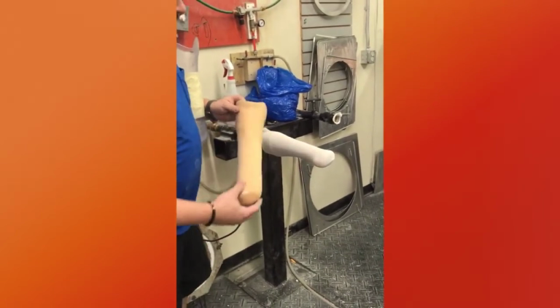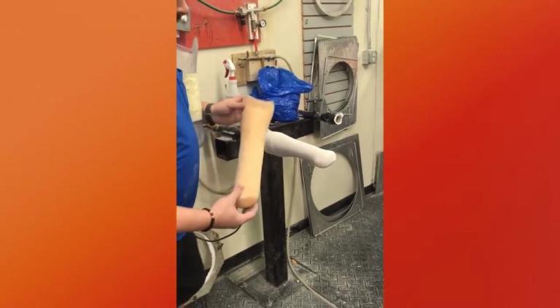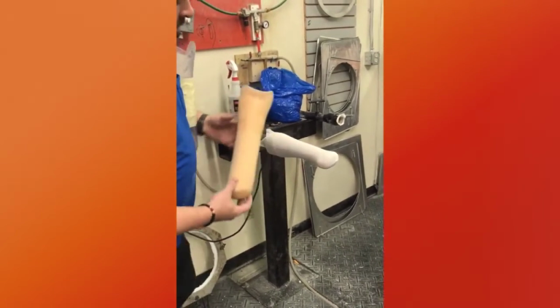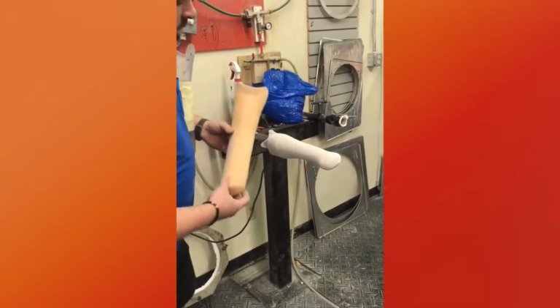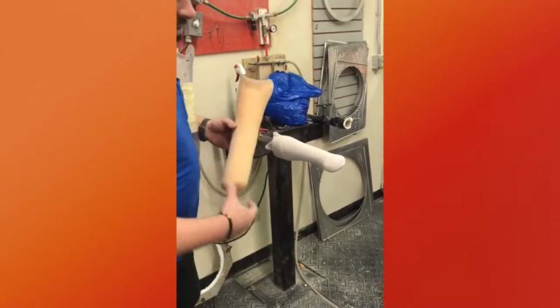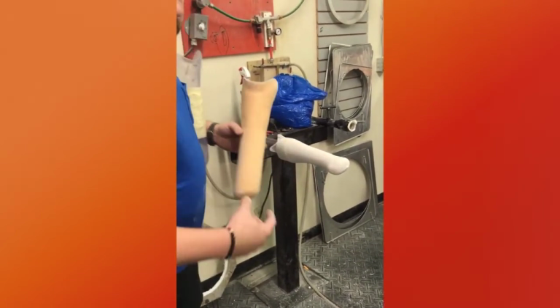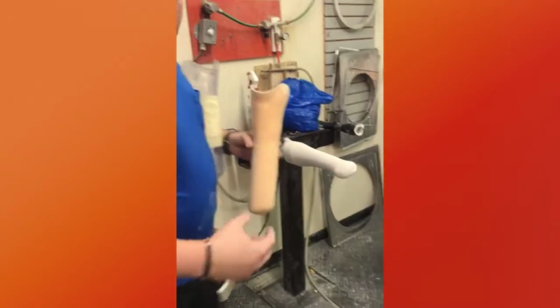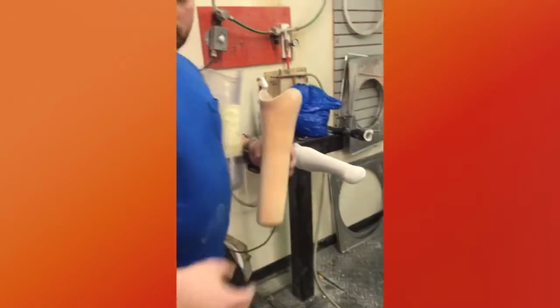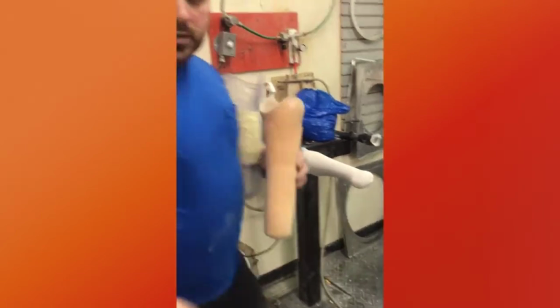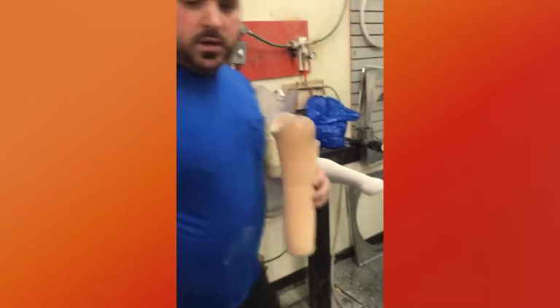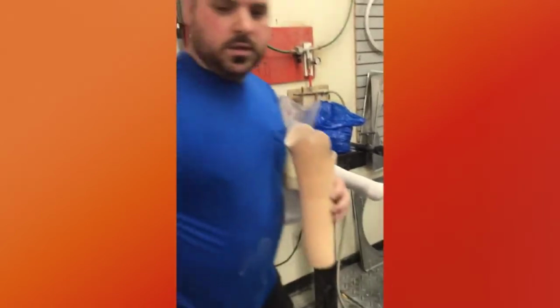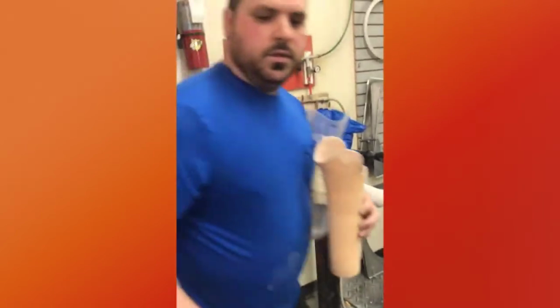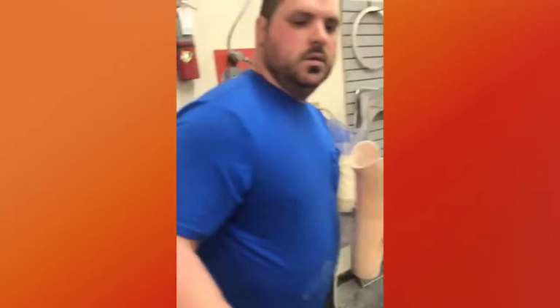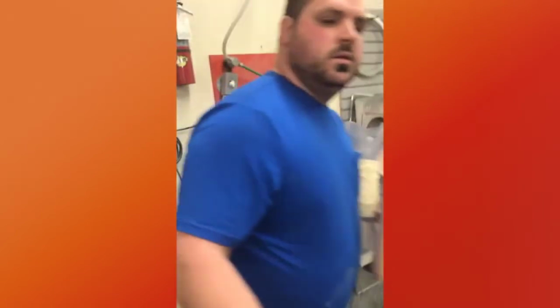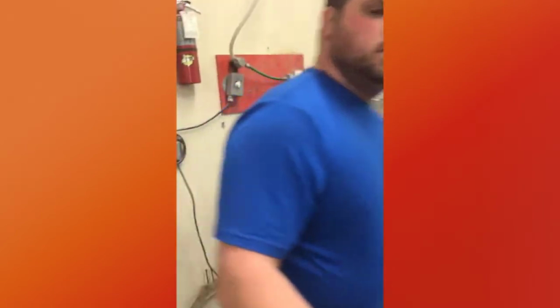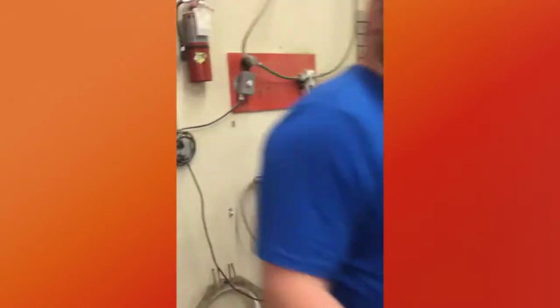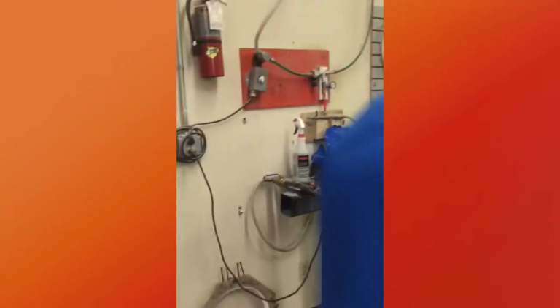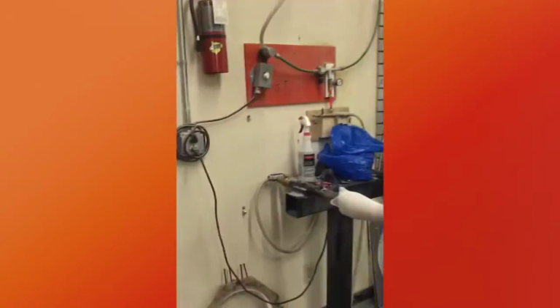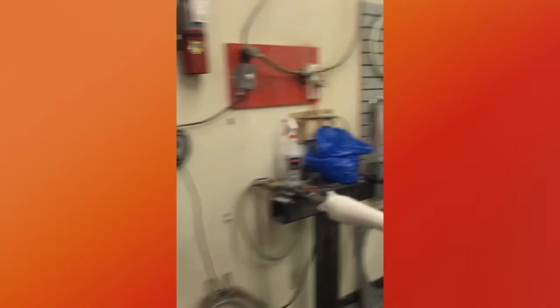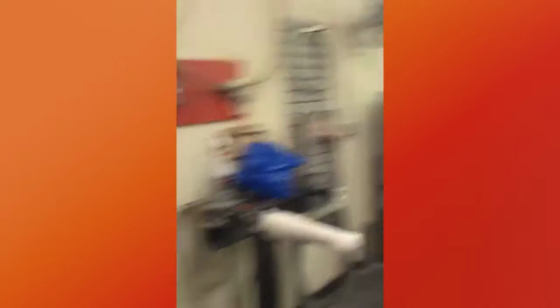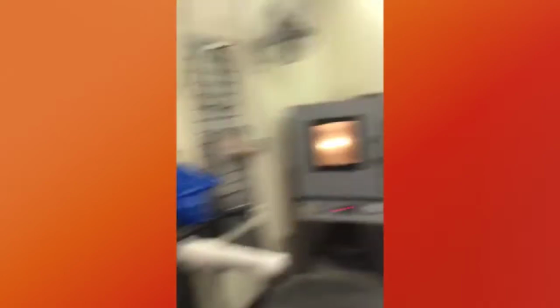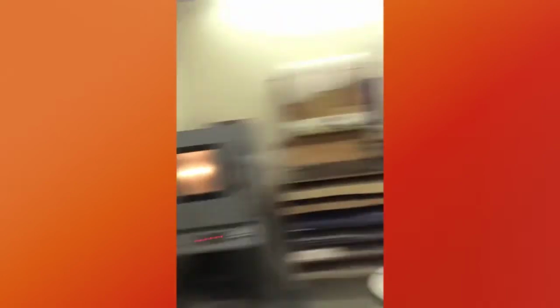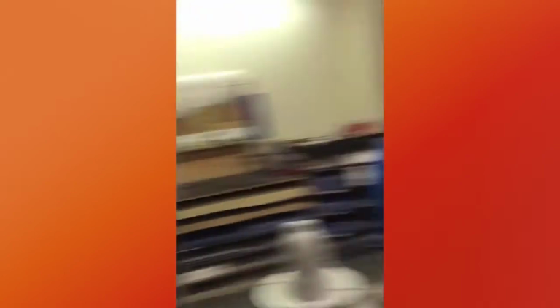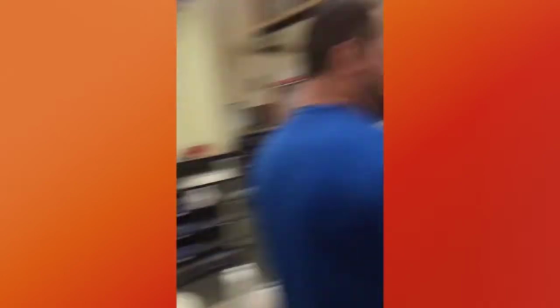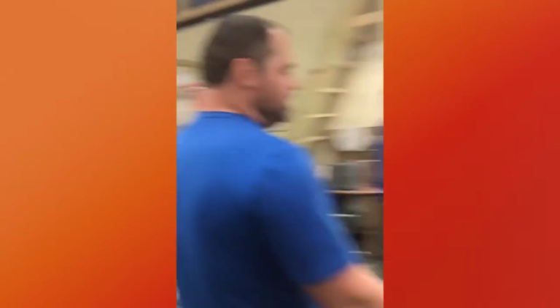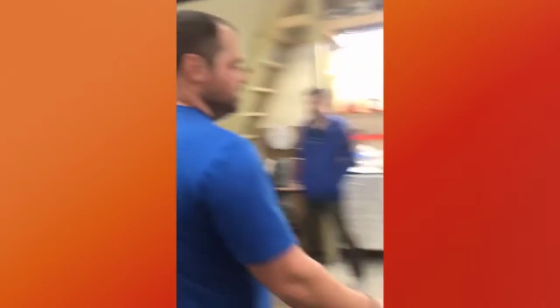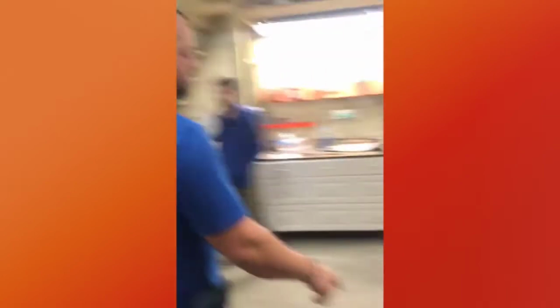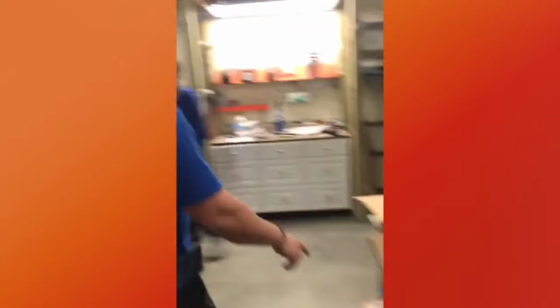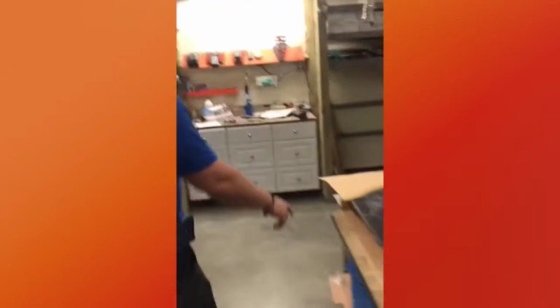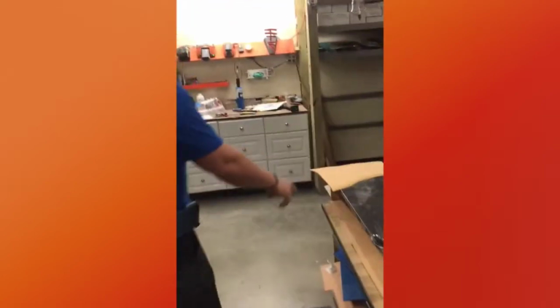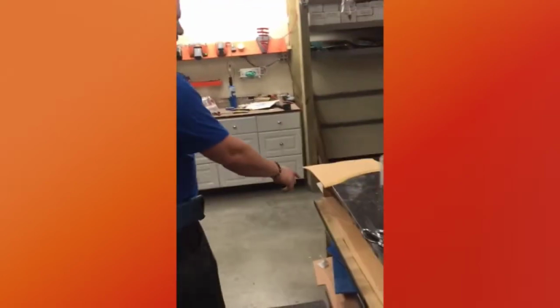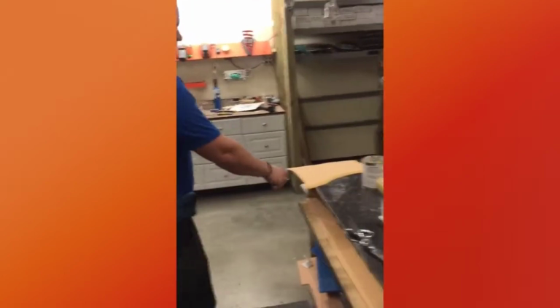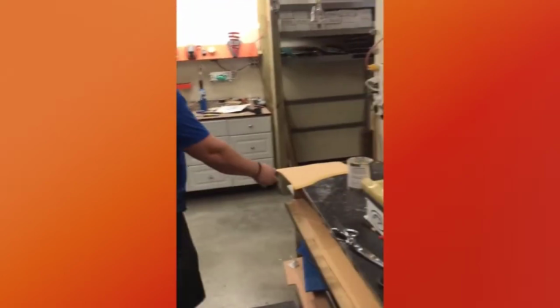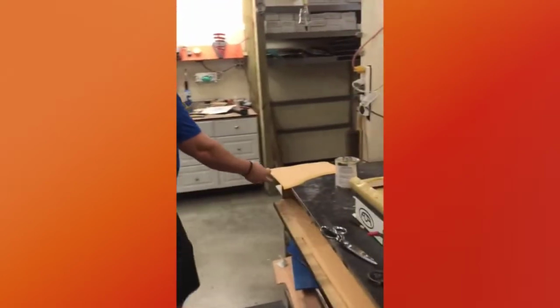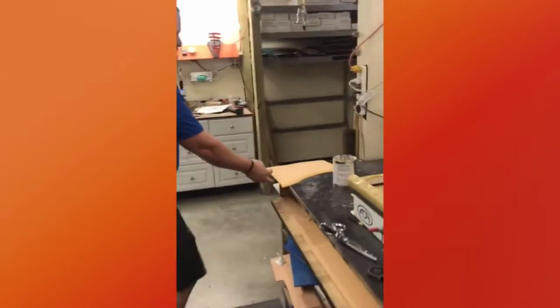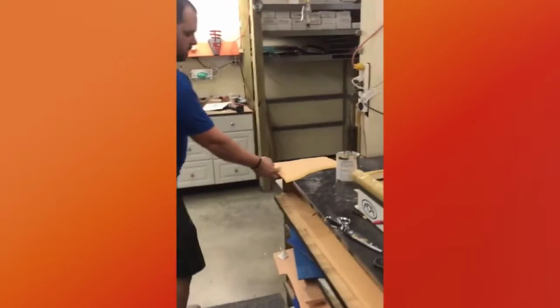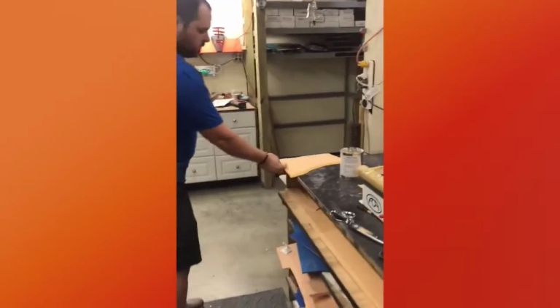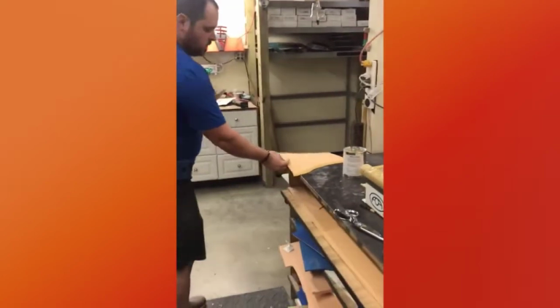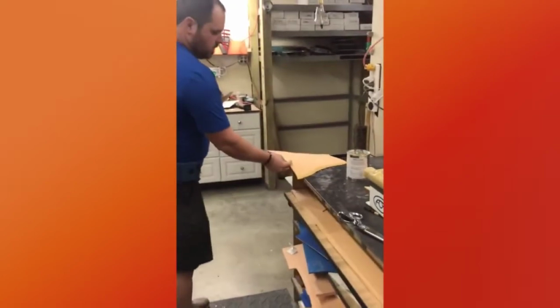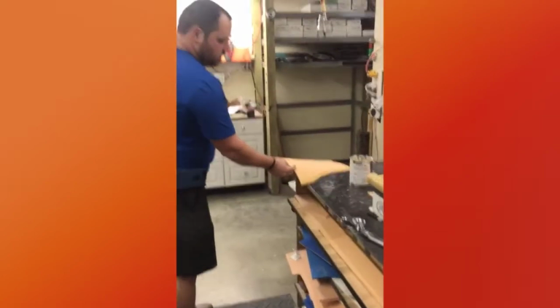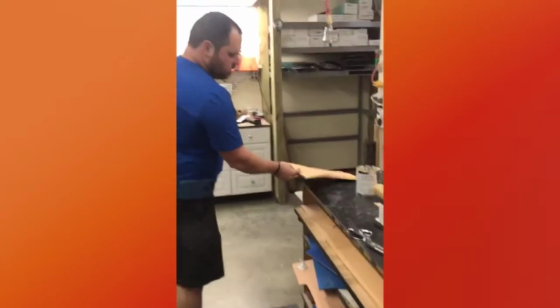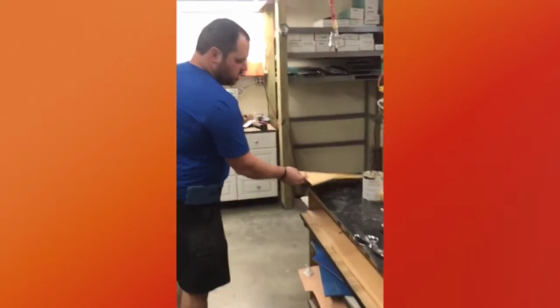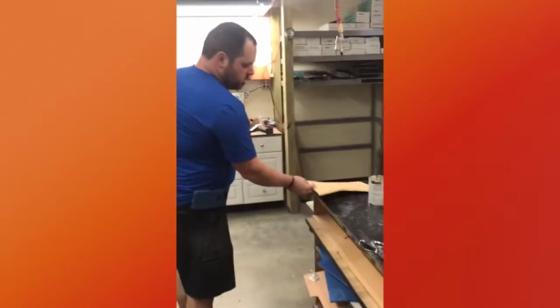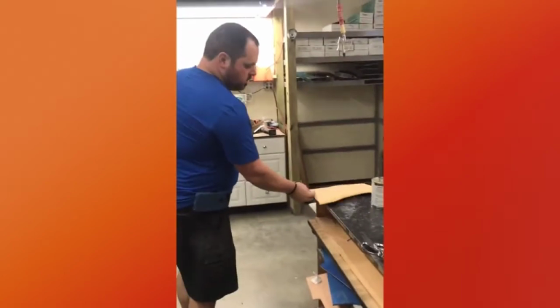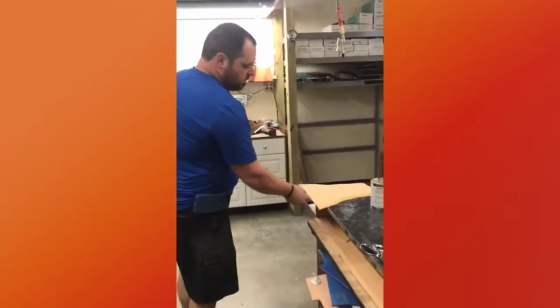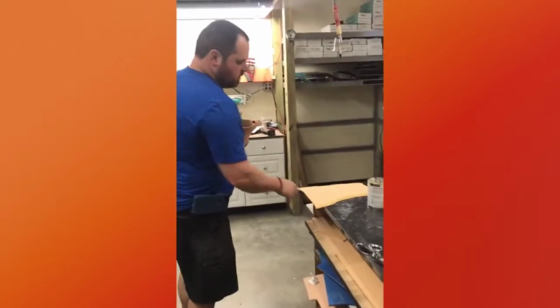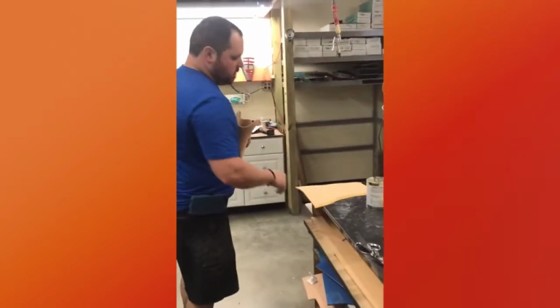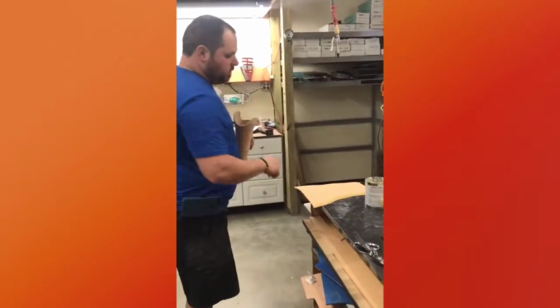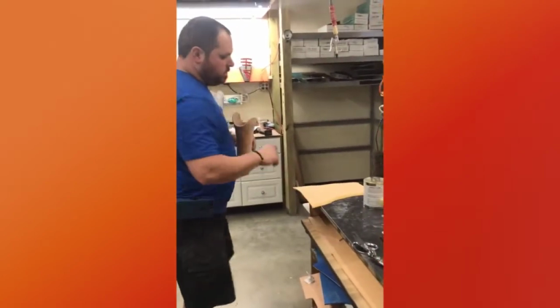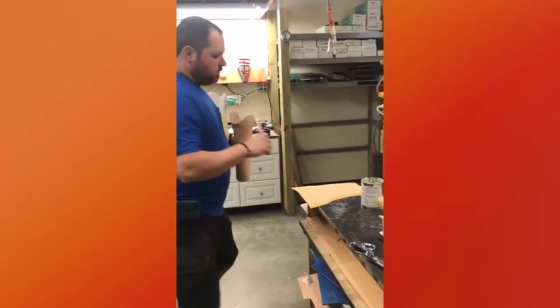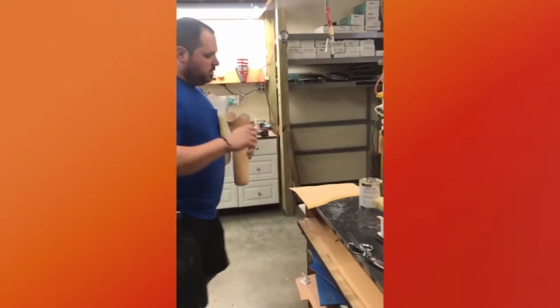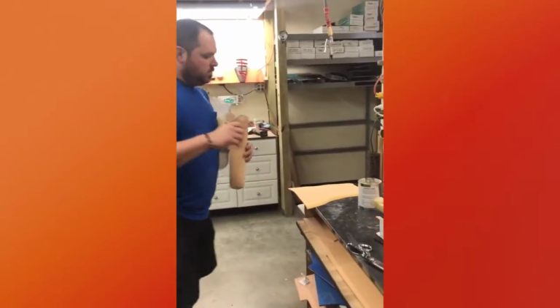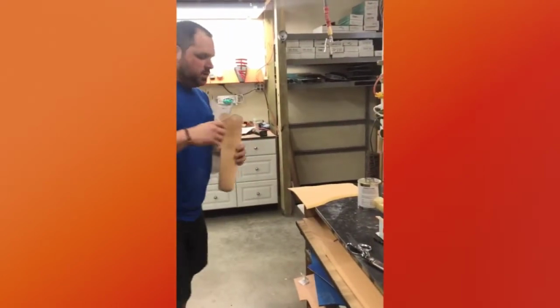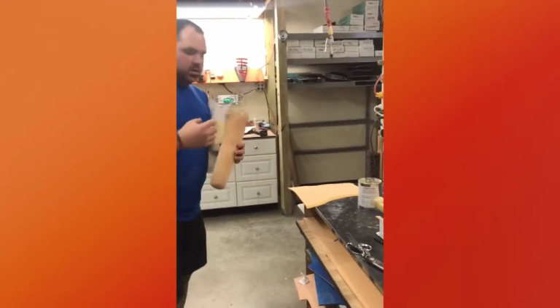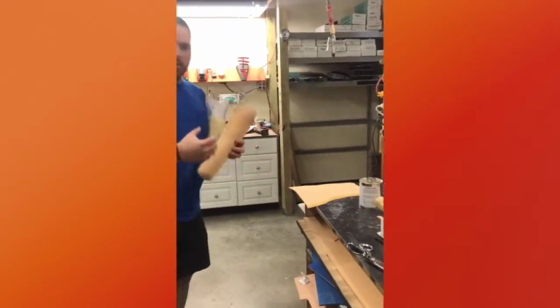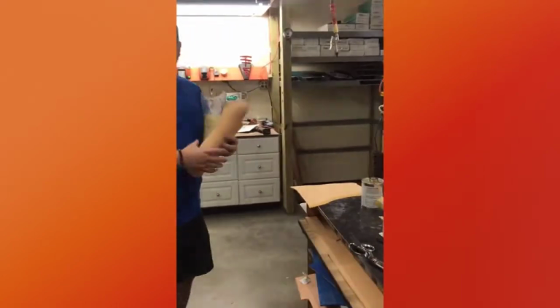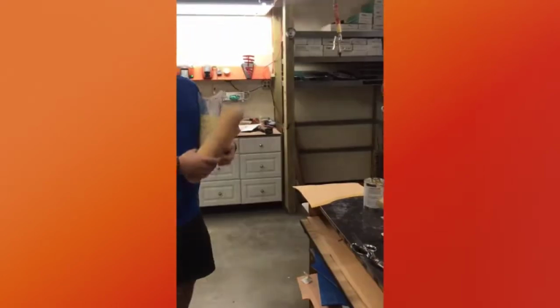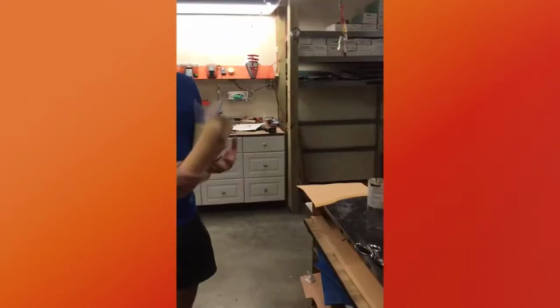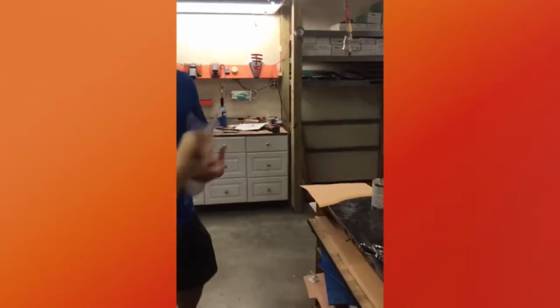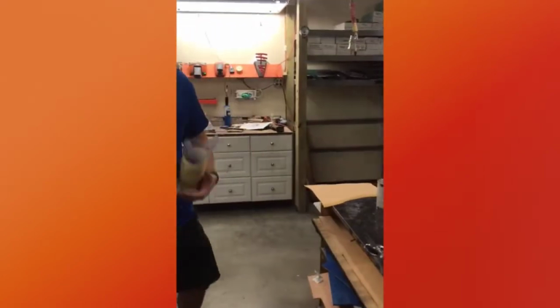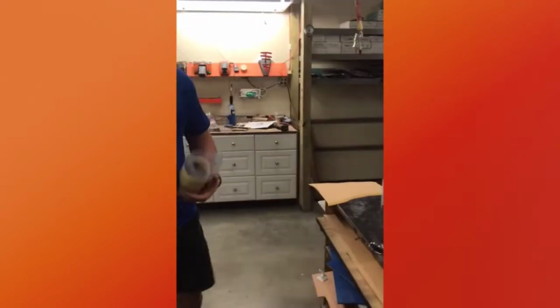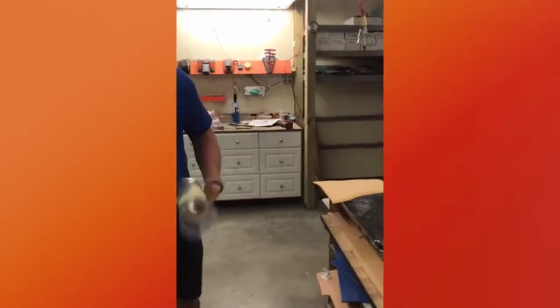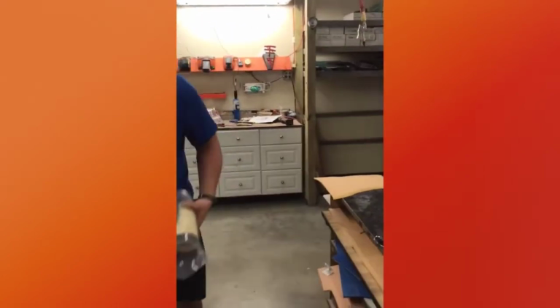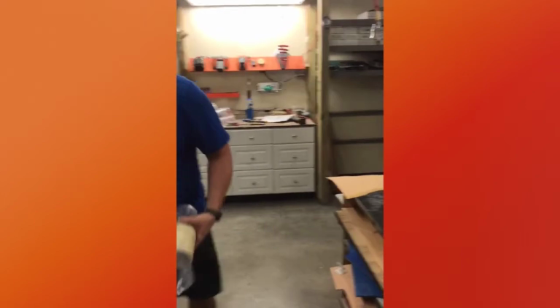So we start with our first layer and glue it together.